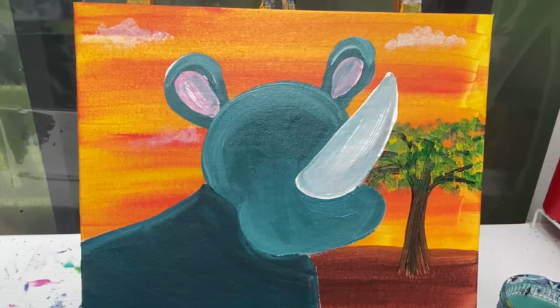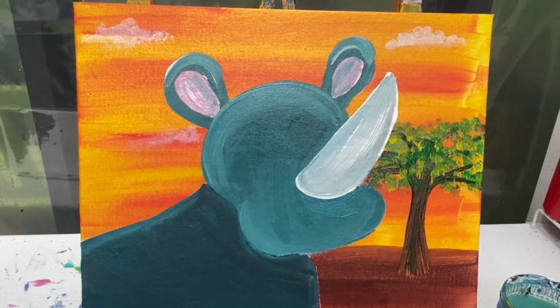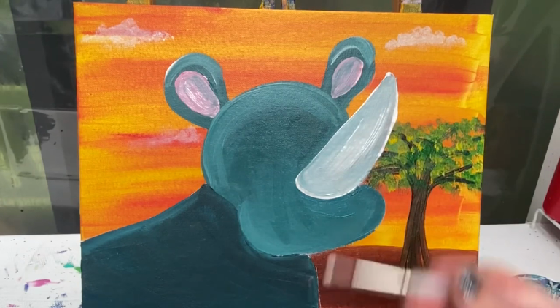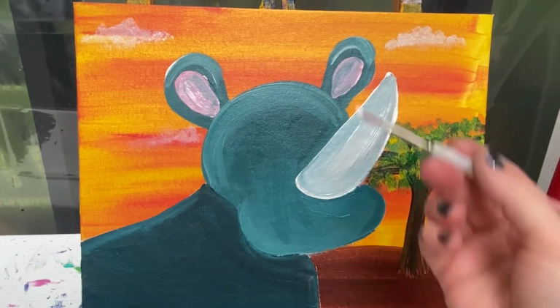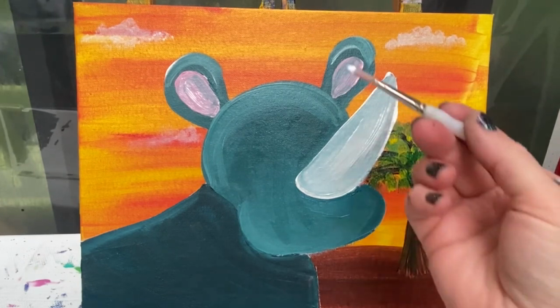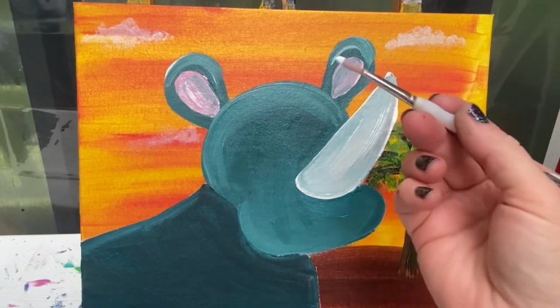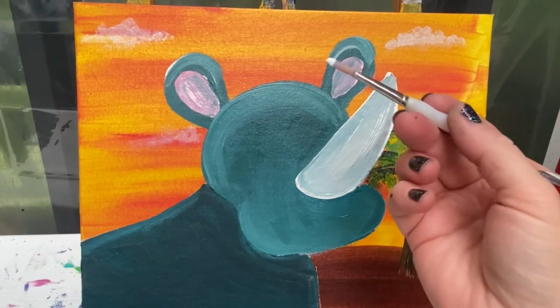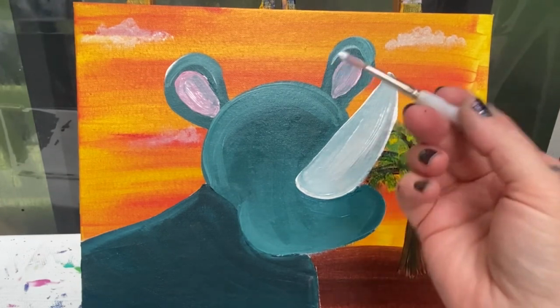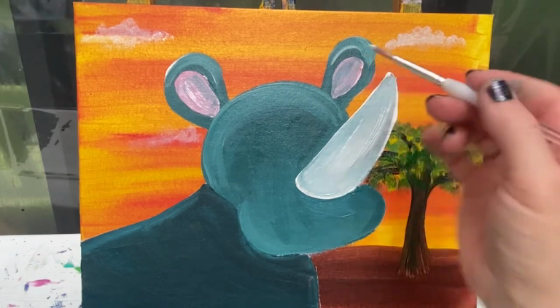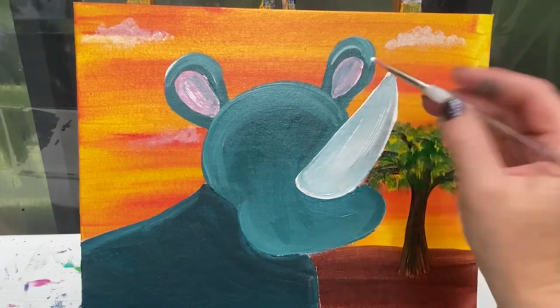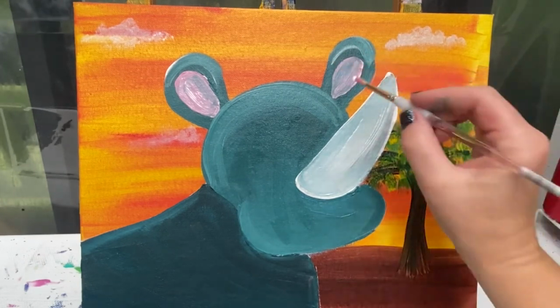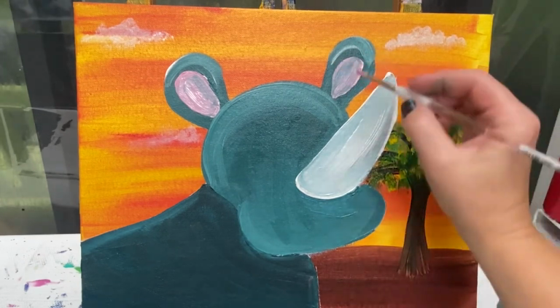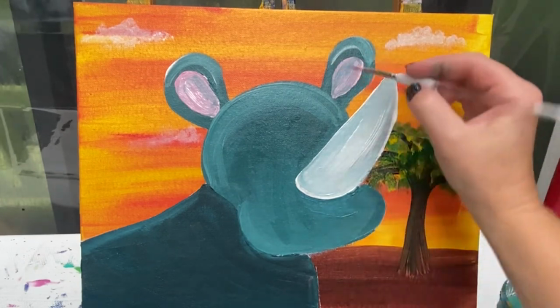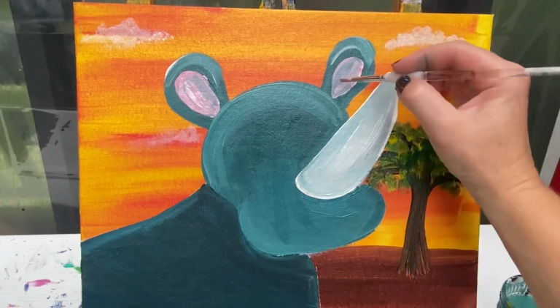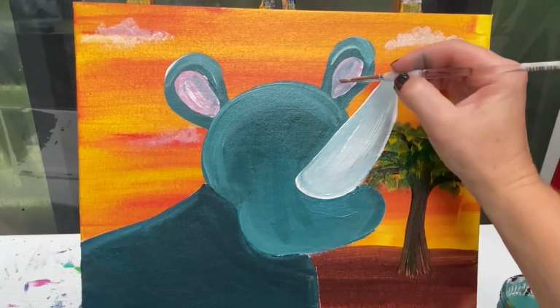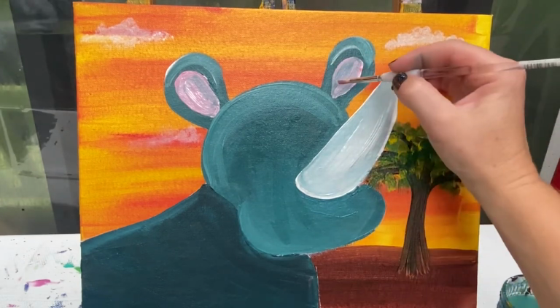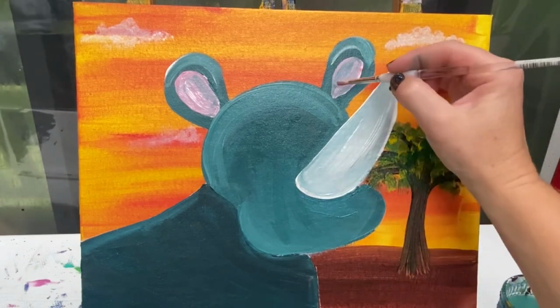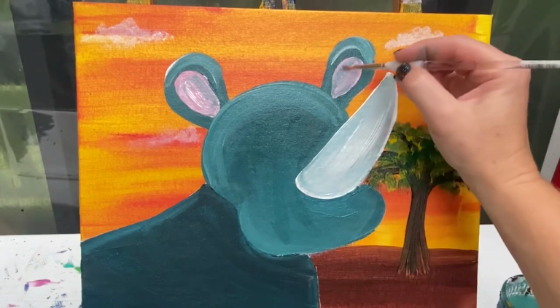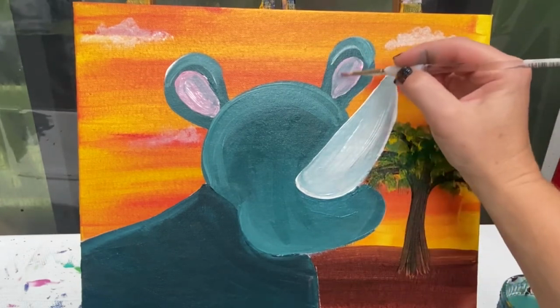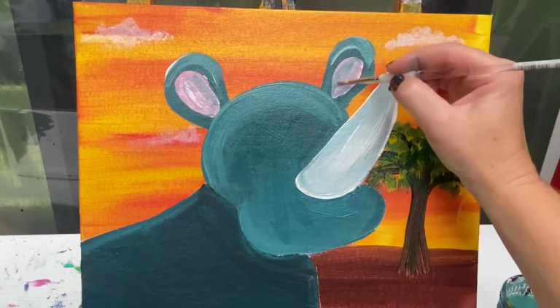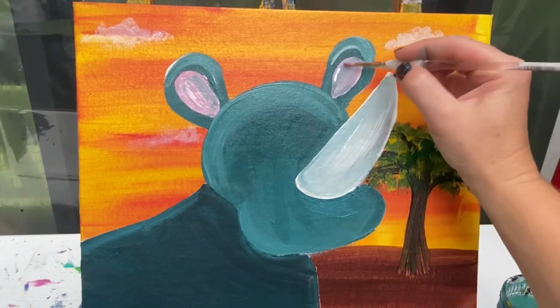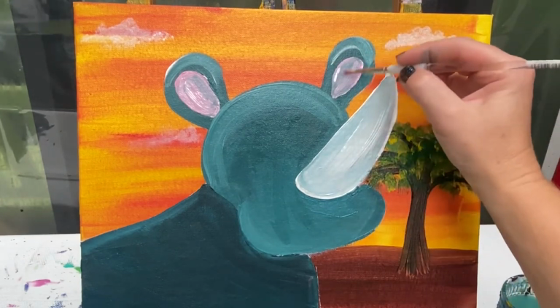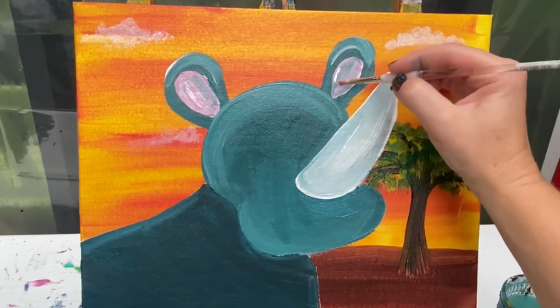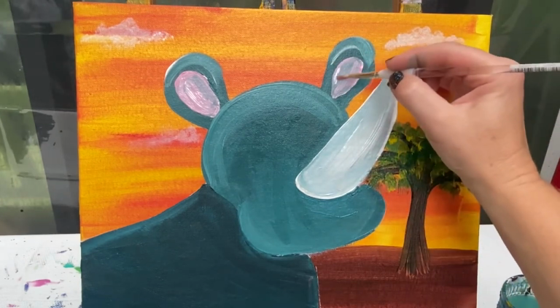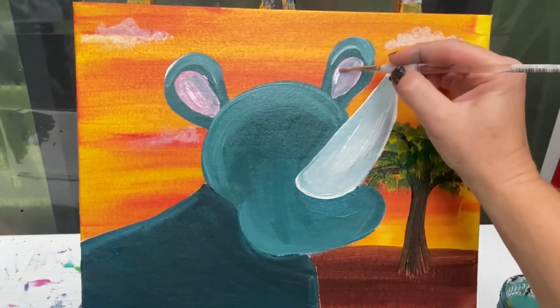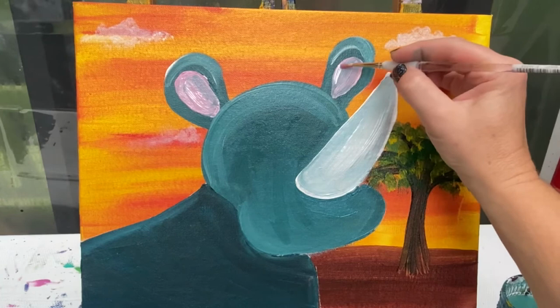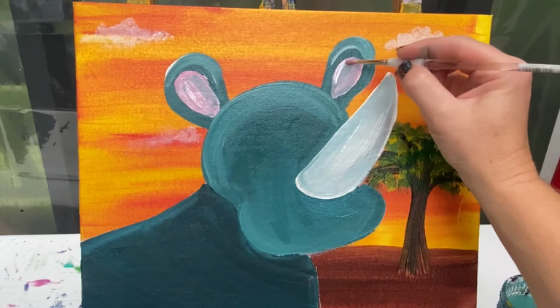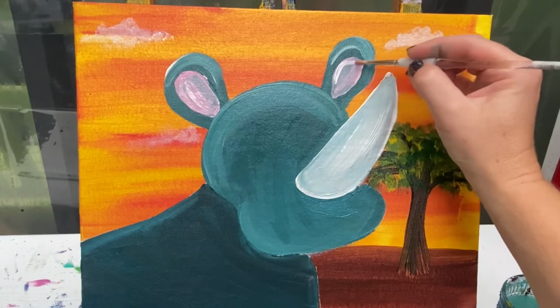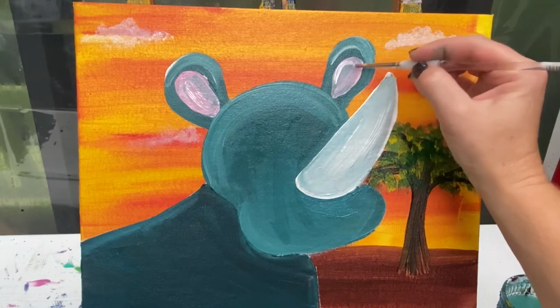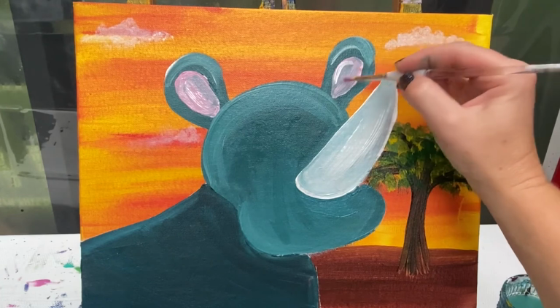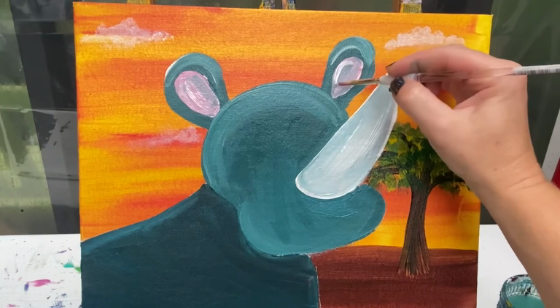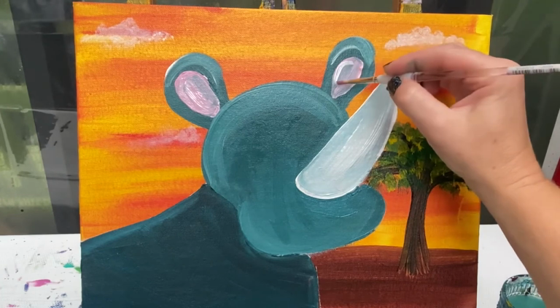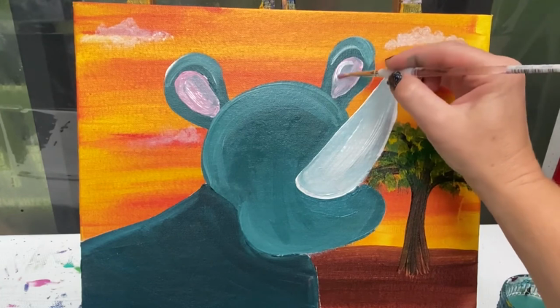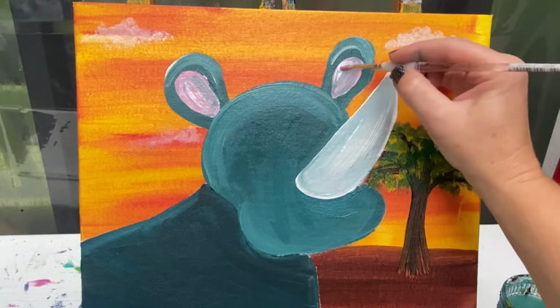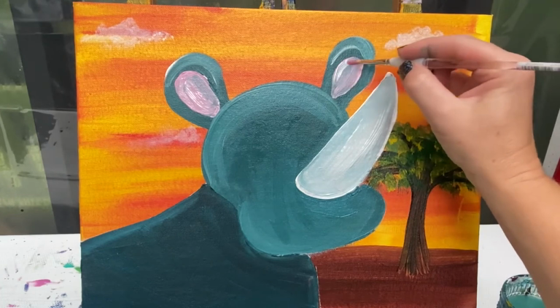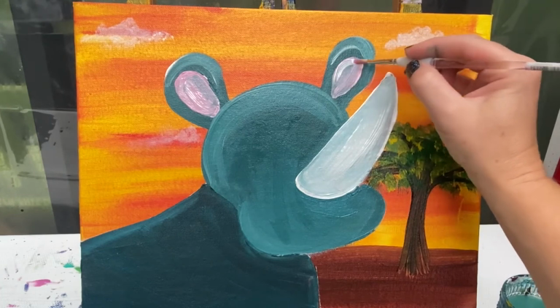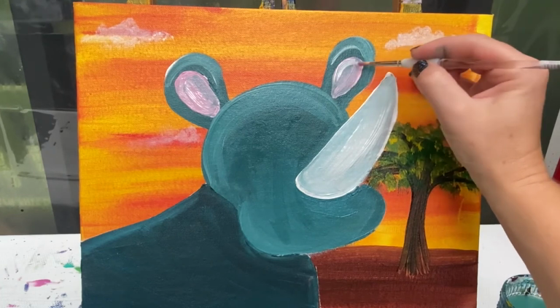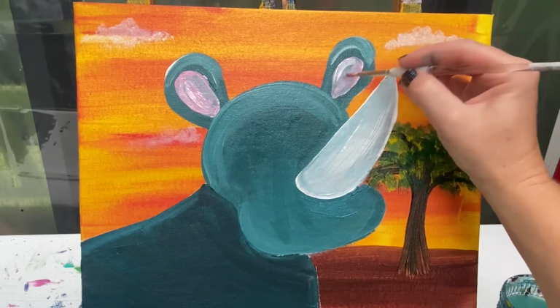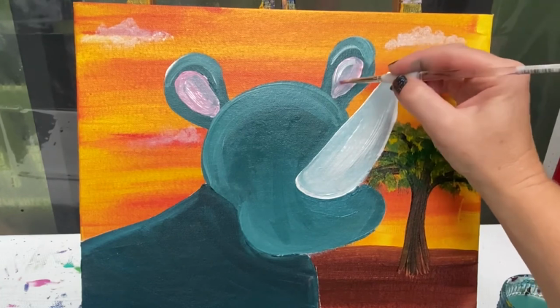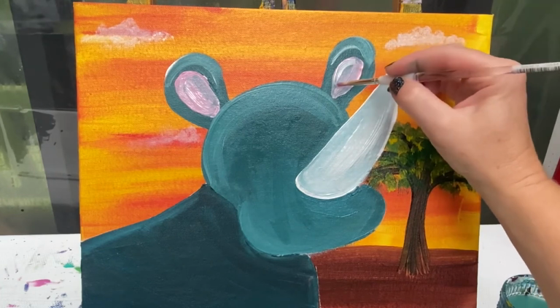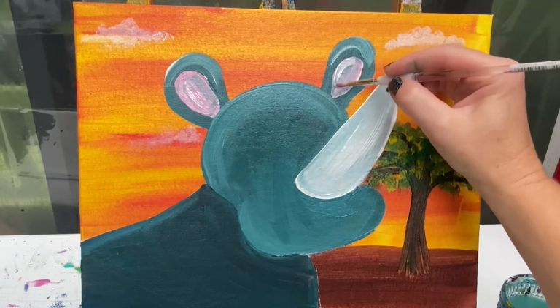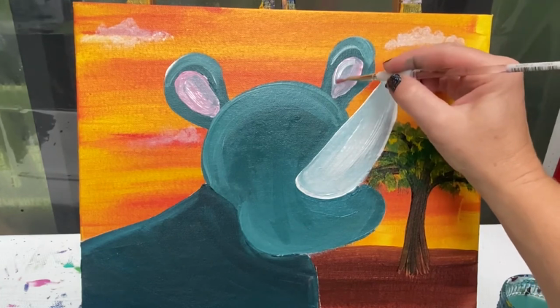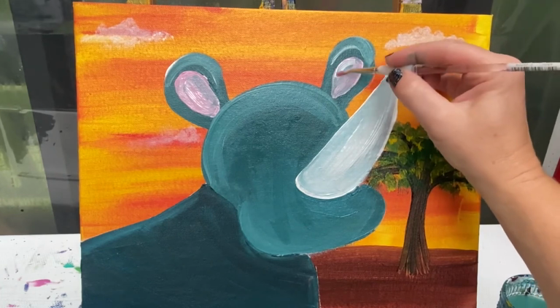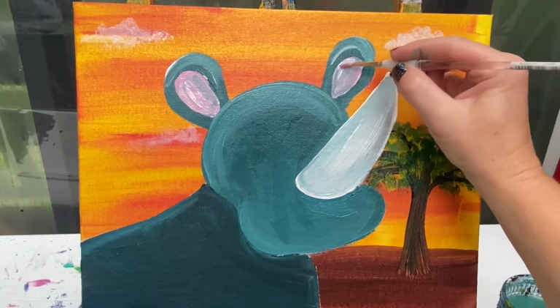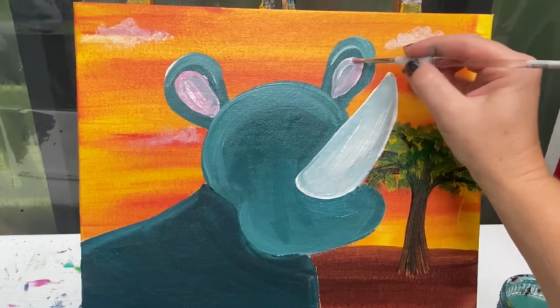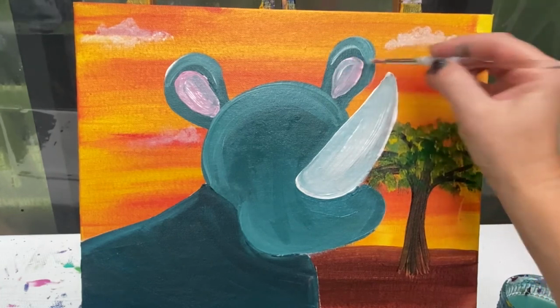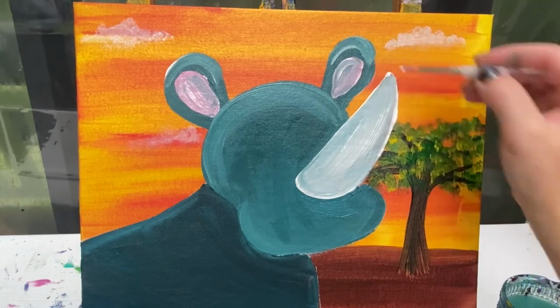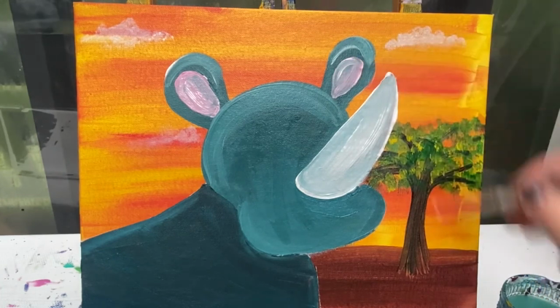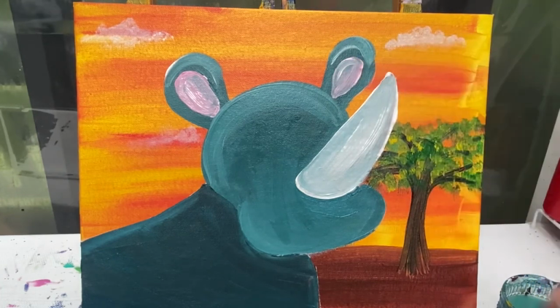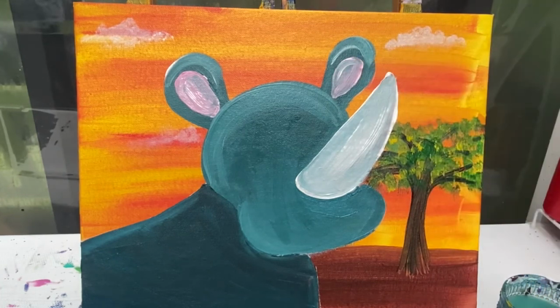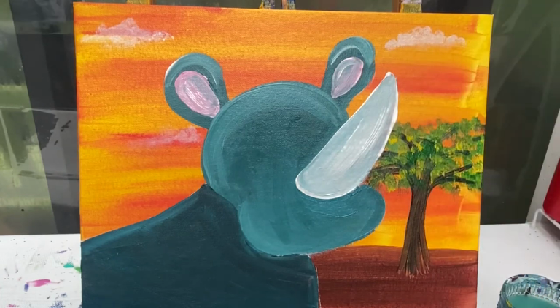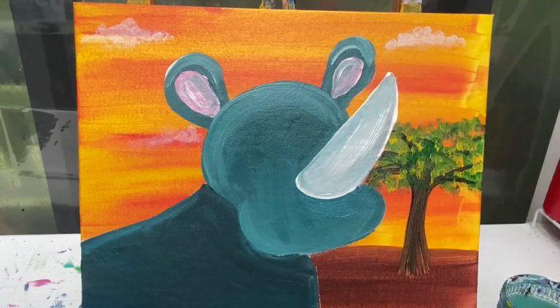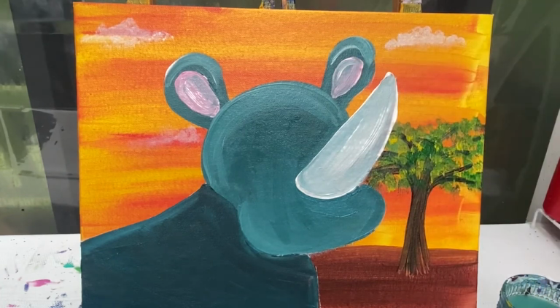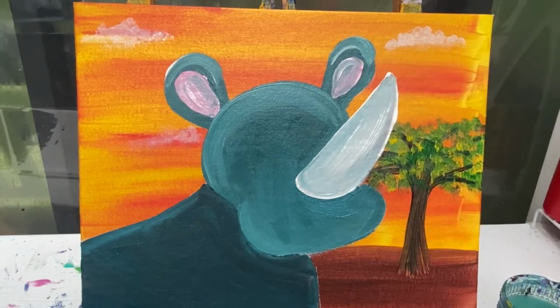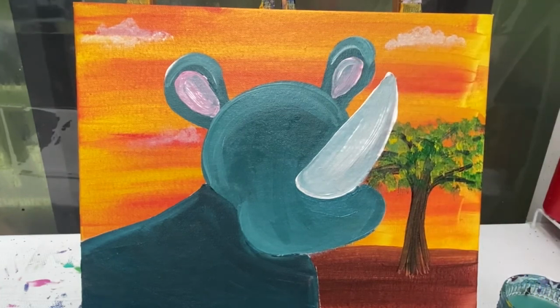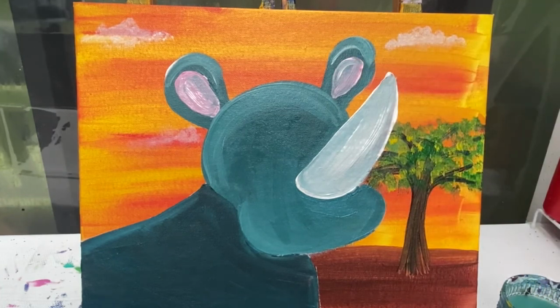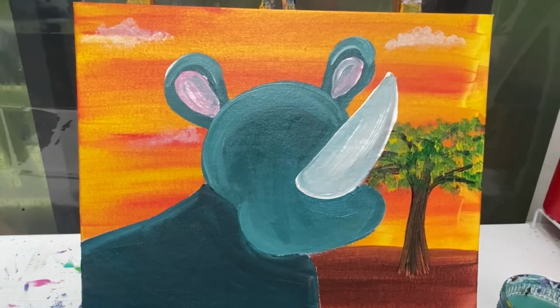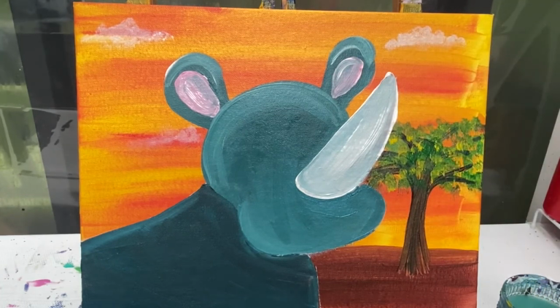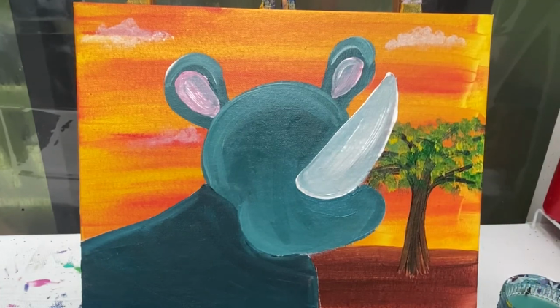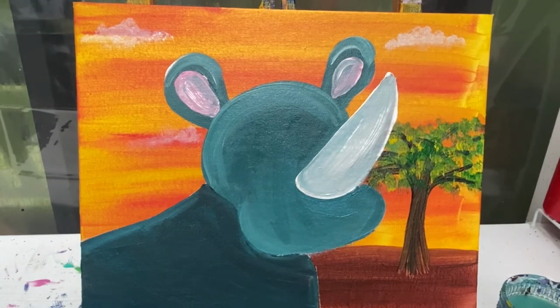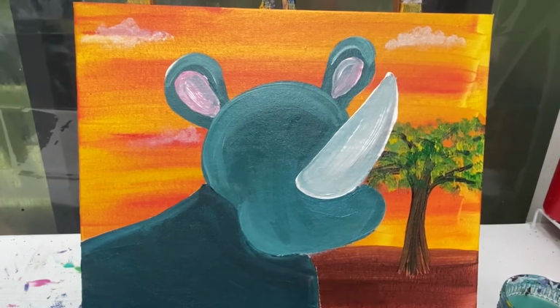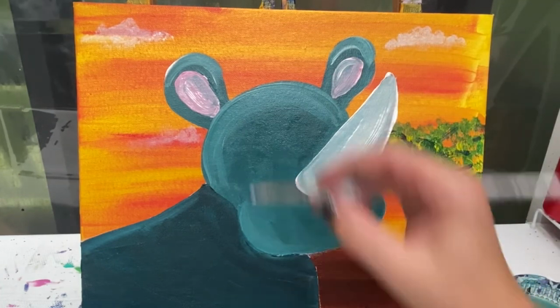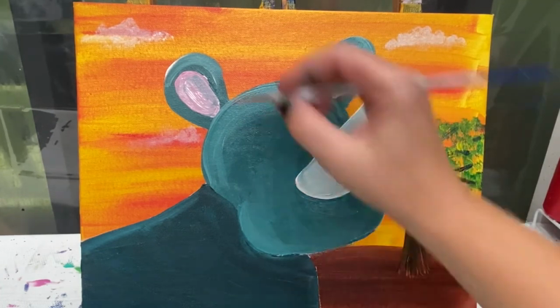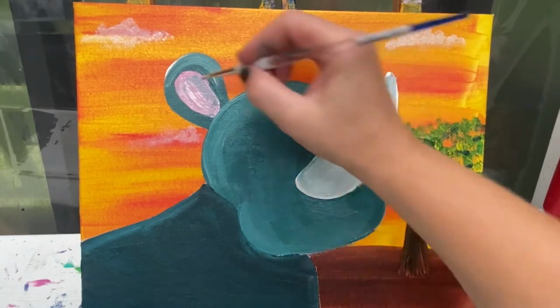I'm going to add the smallest amount of white paint to the top of each of these pink areas just to give it a small little highlight.